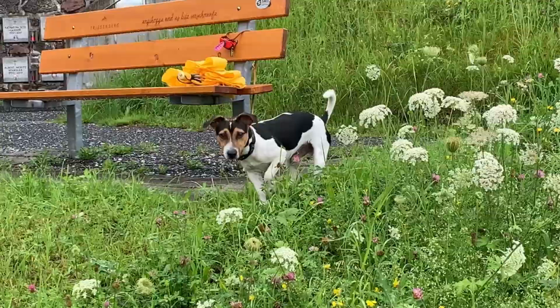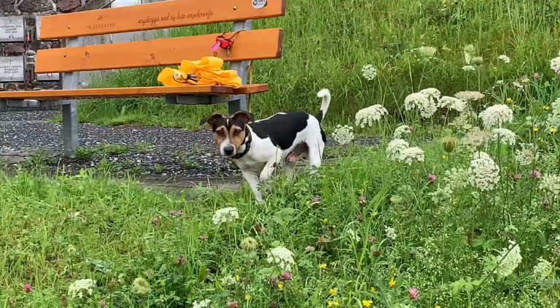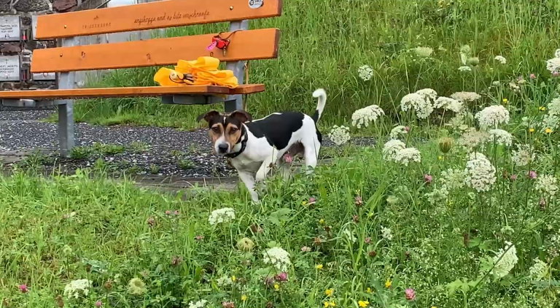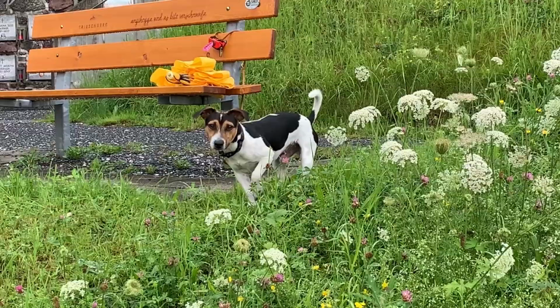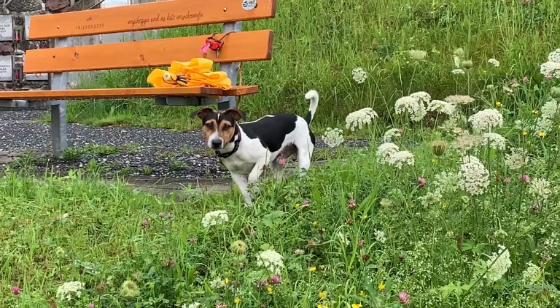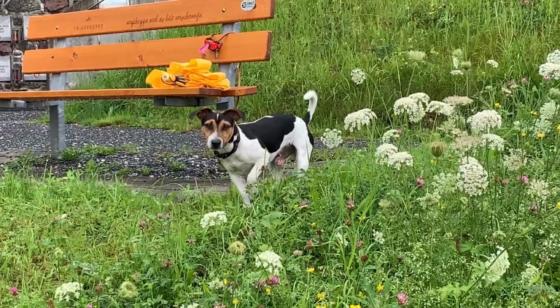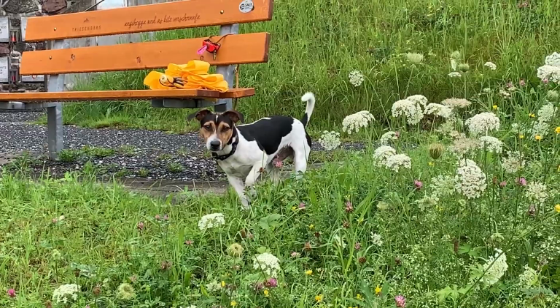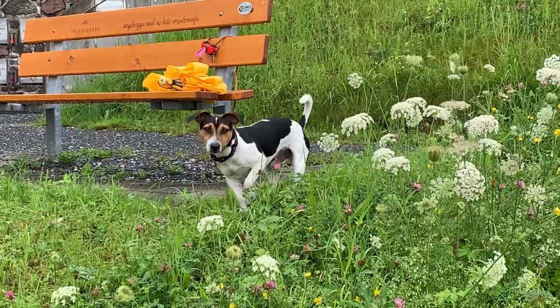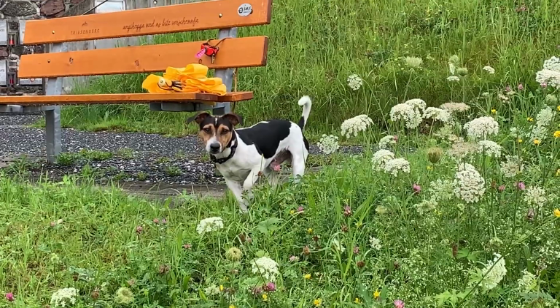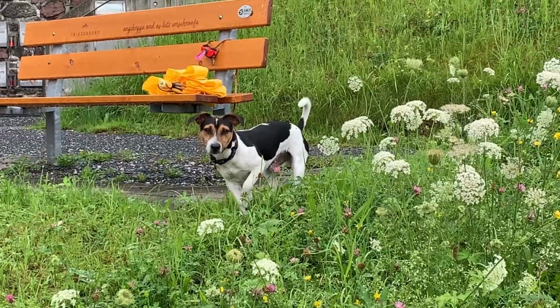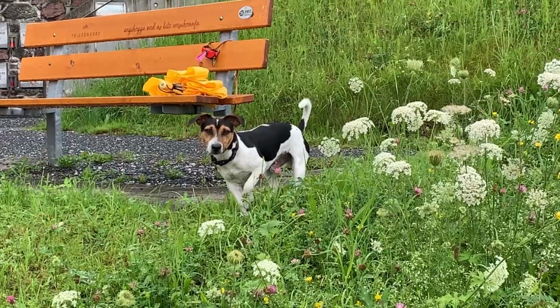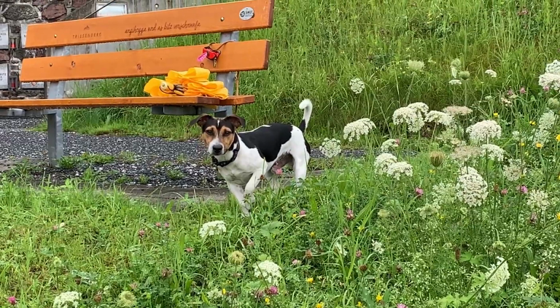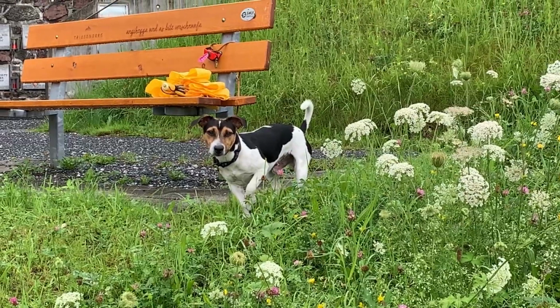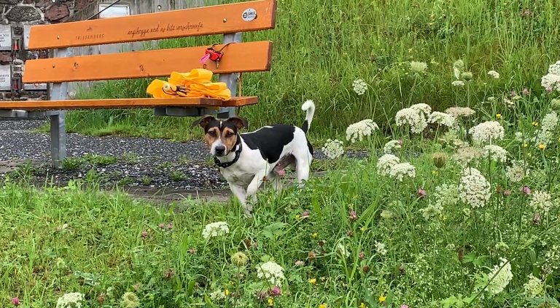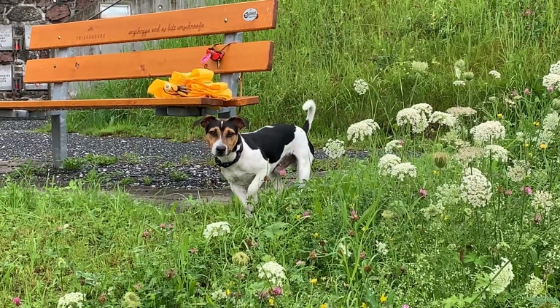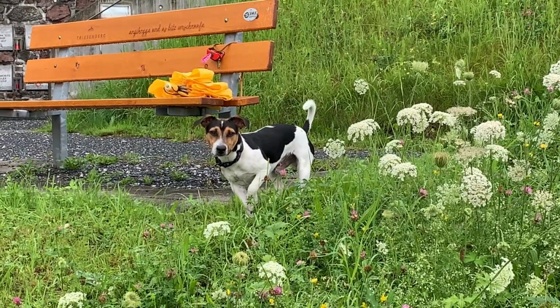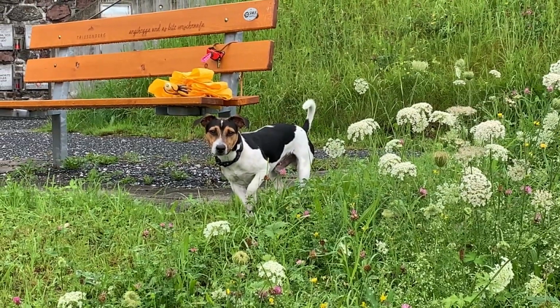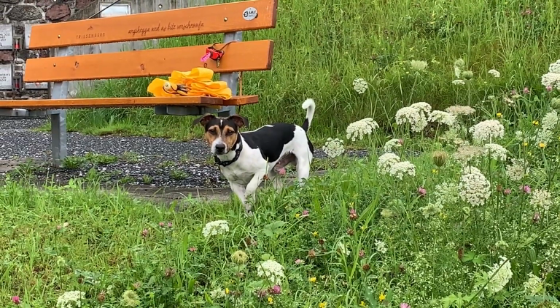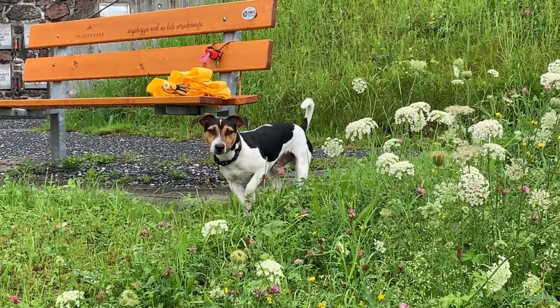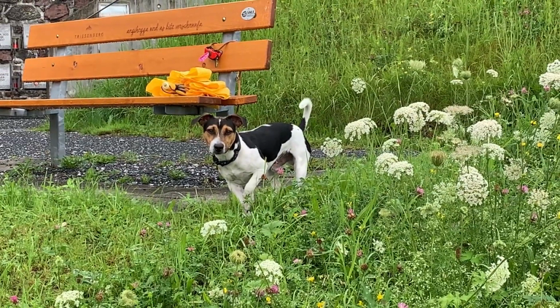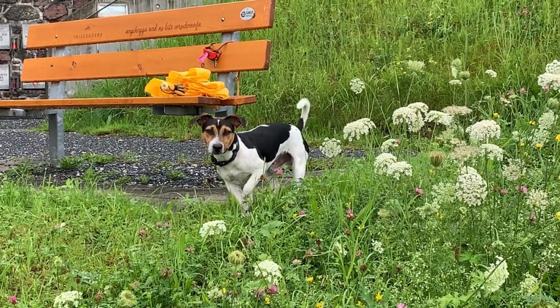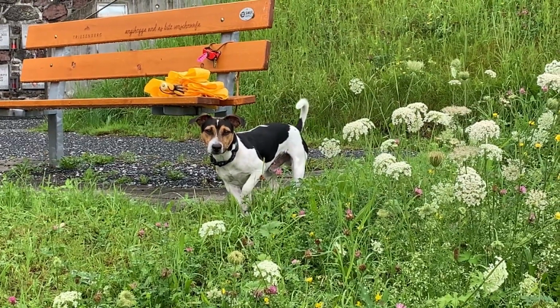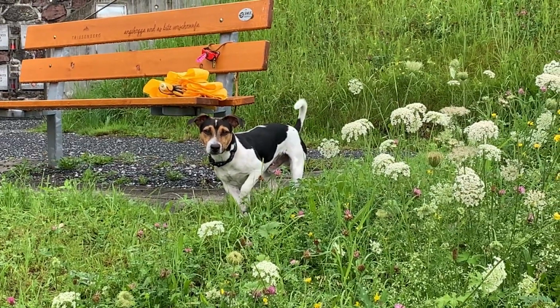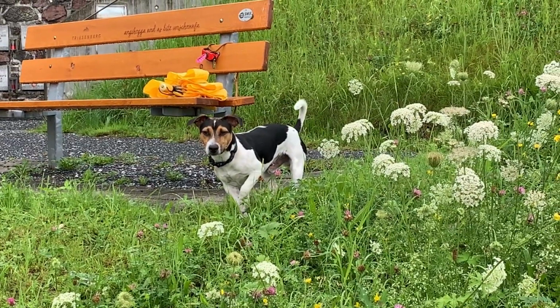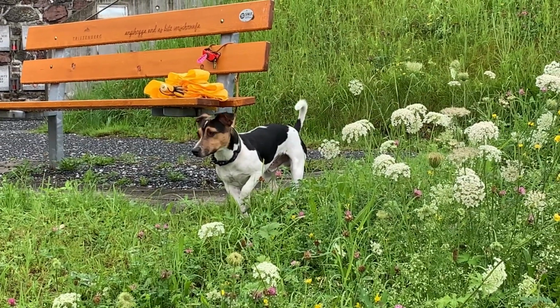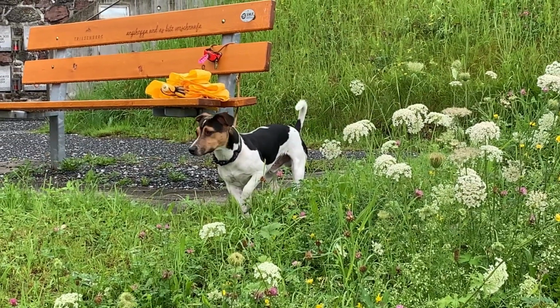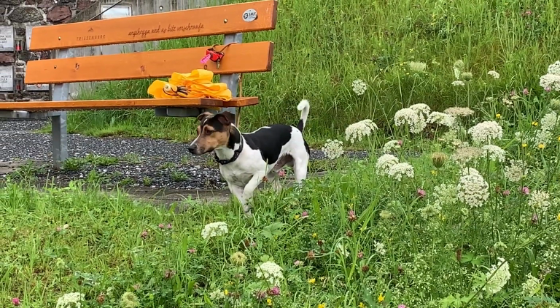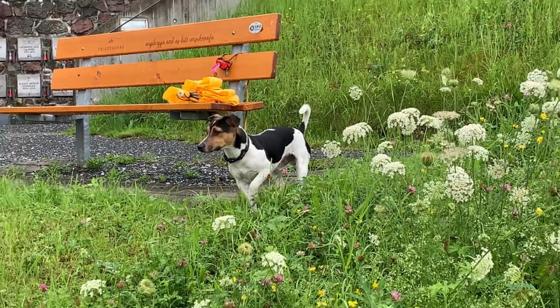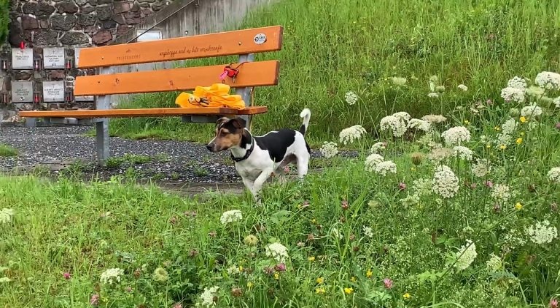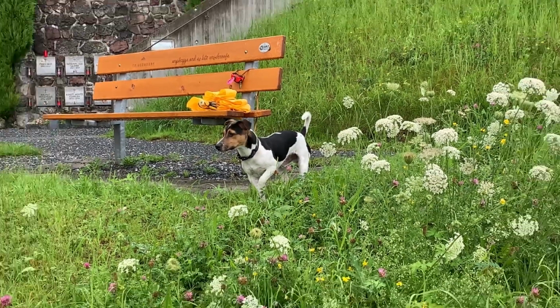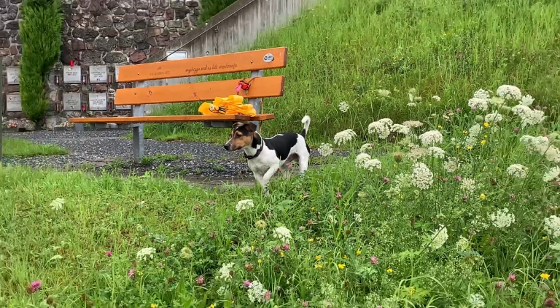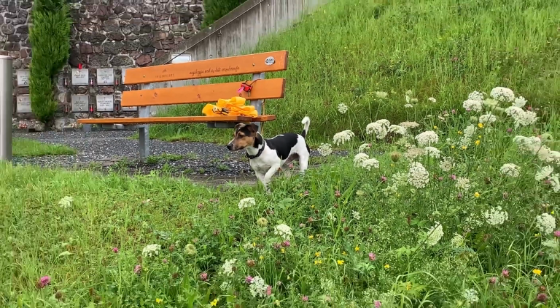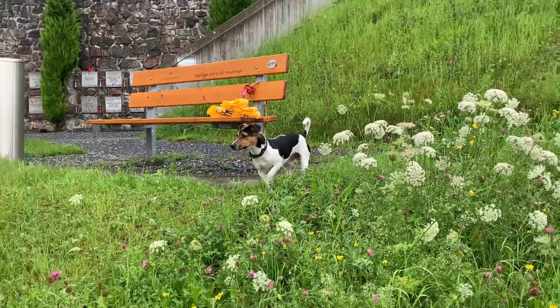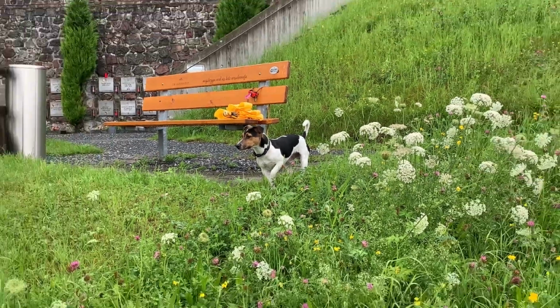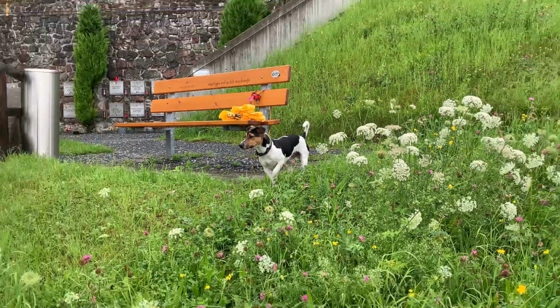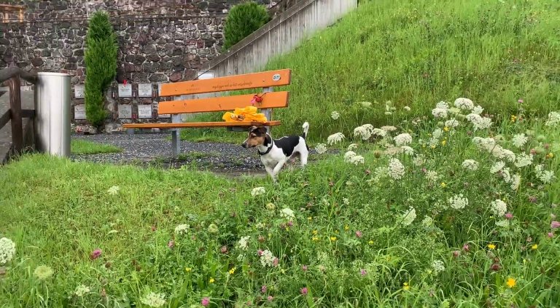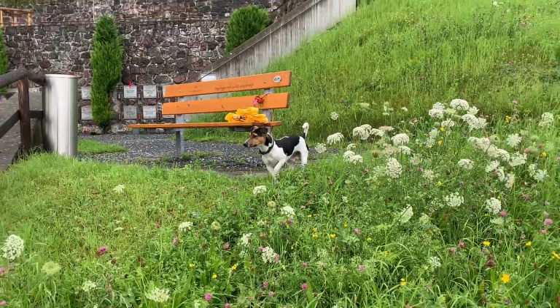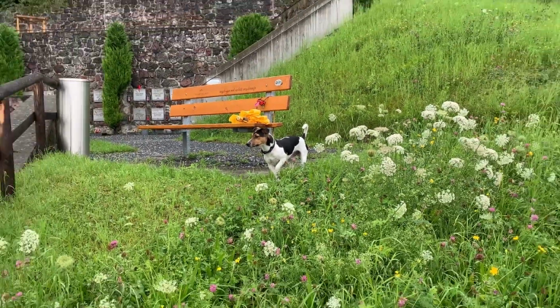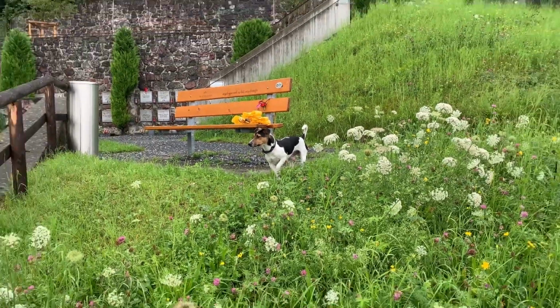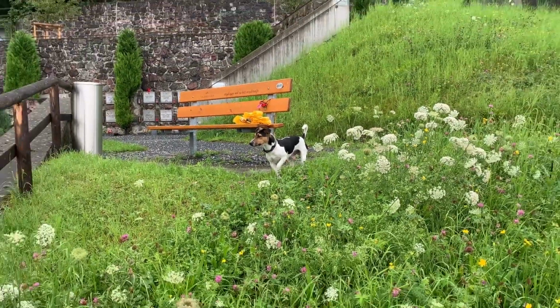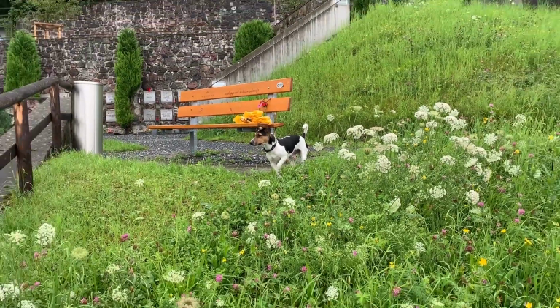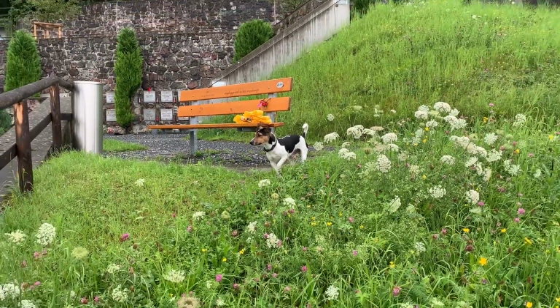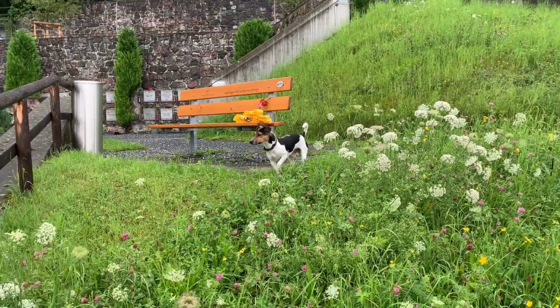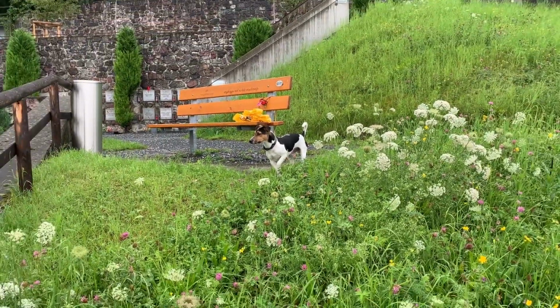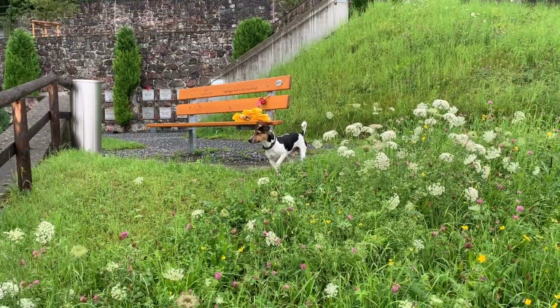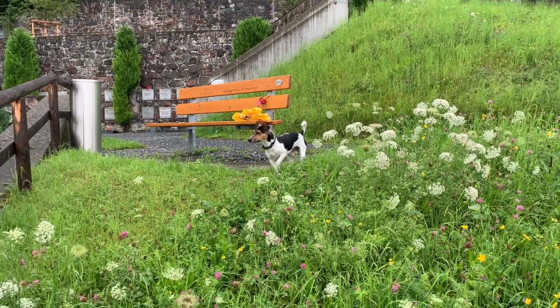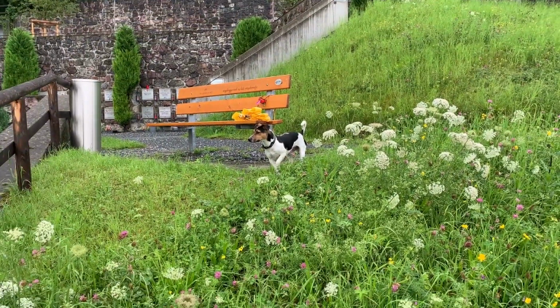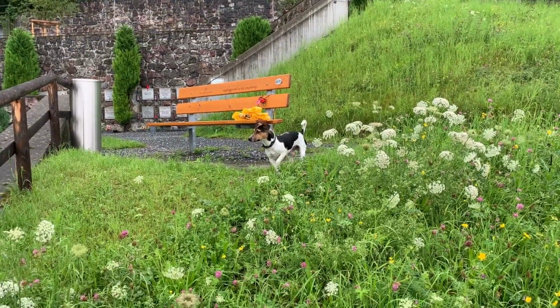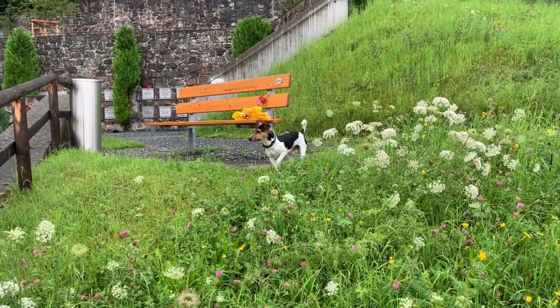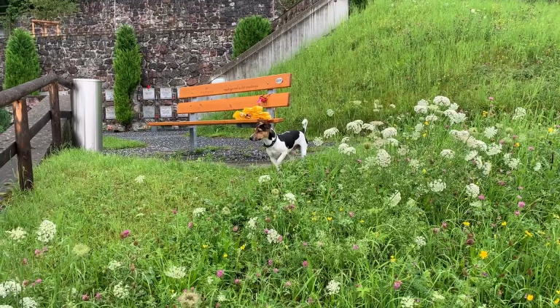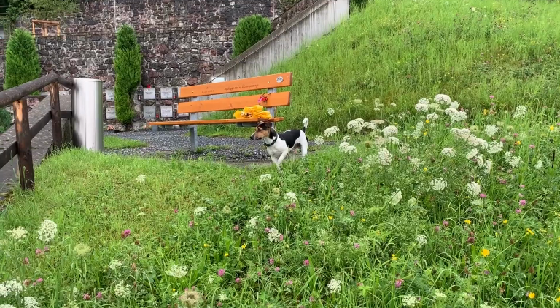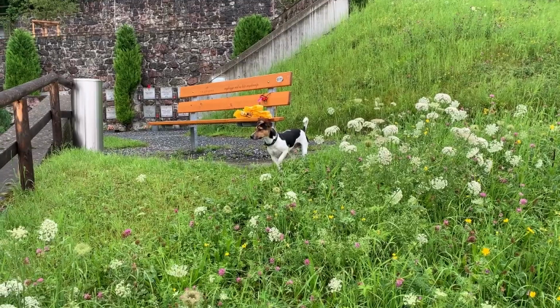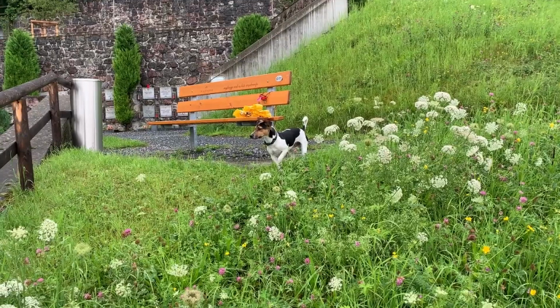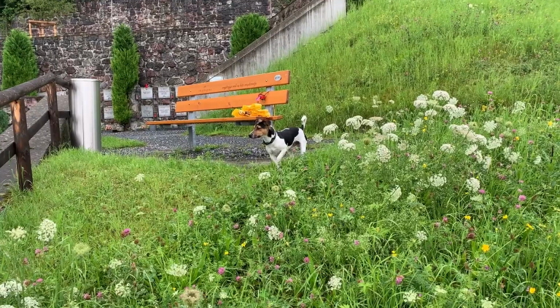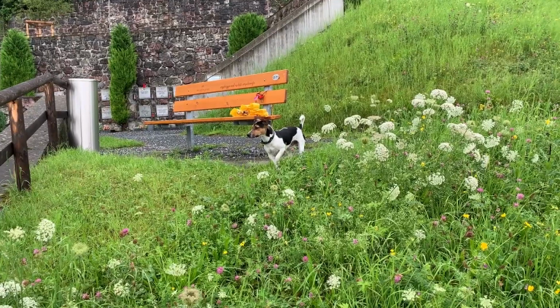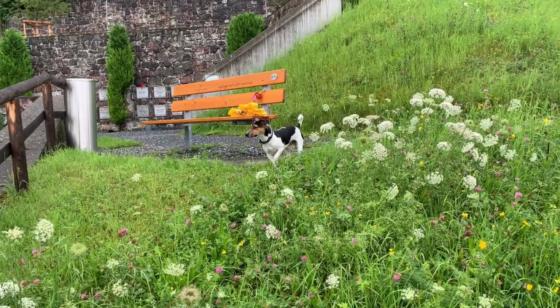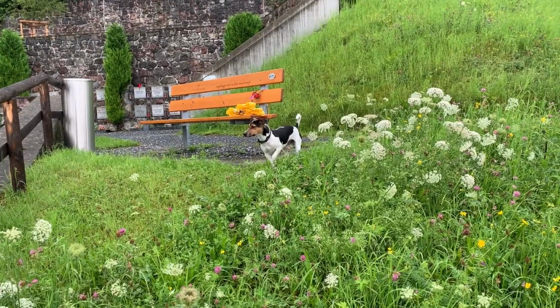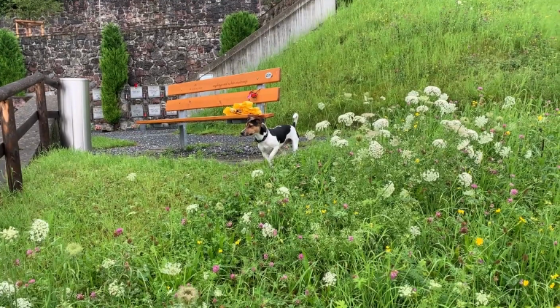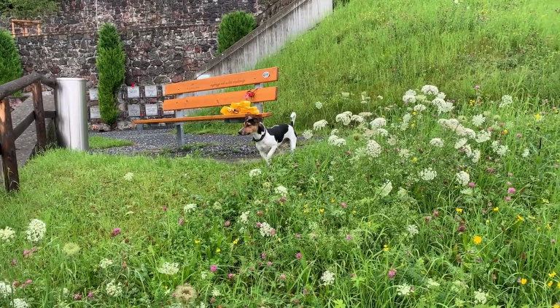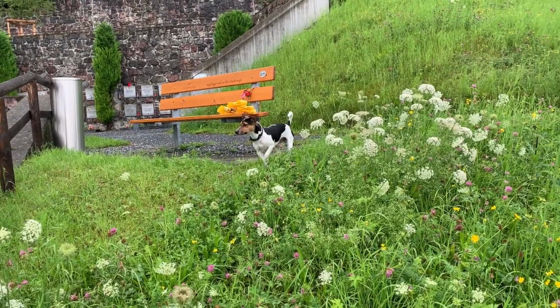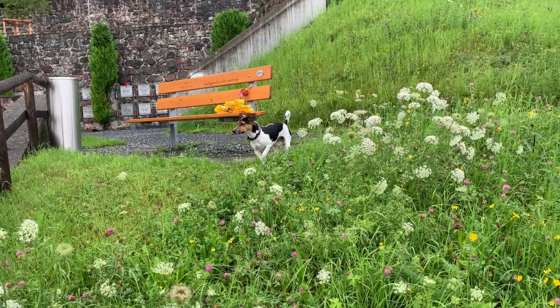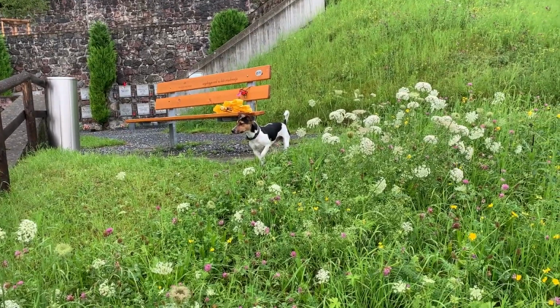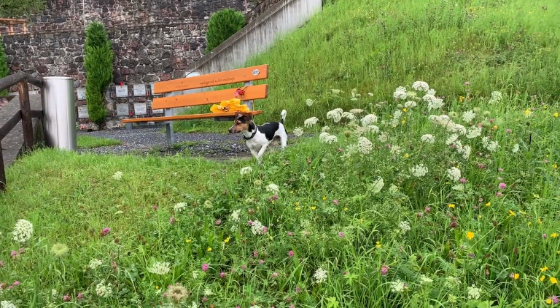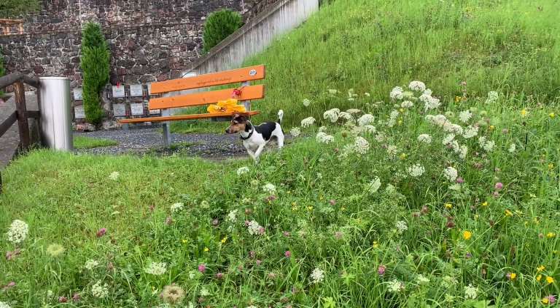Arthur and I get to see the churchyard in all weathers and all seasons. And even on a wet day, it's still beautiful.